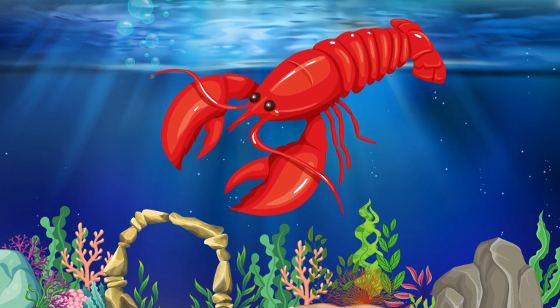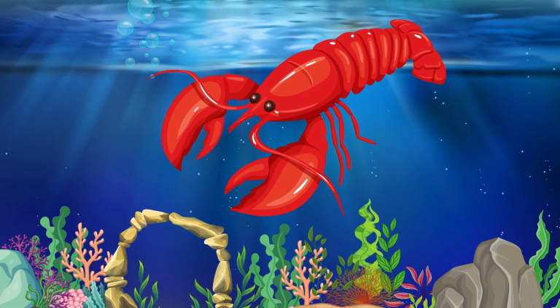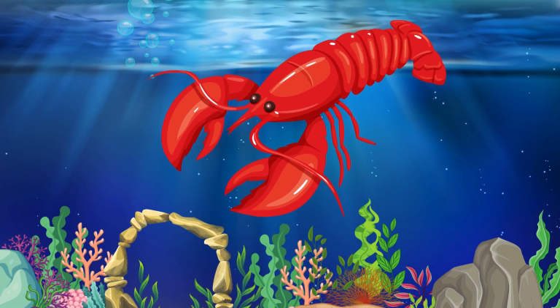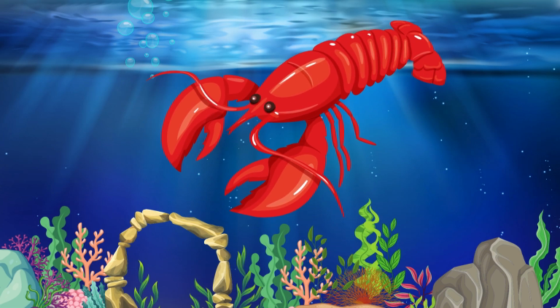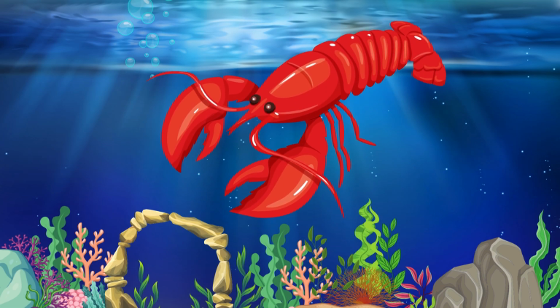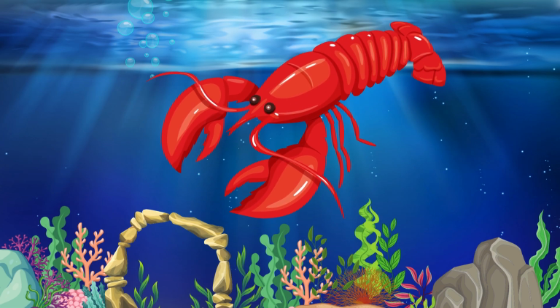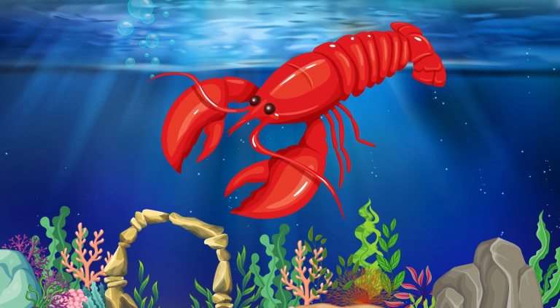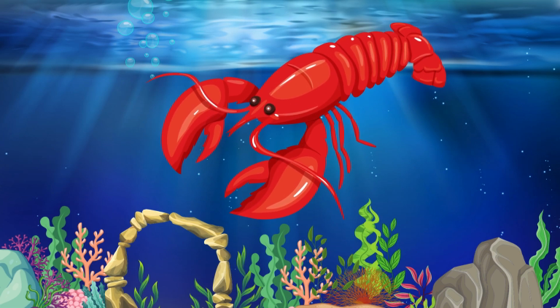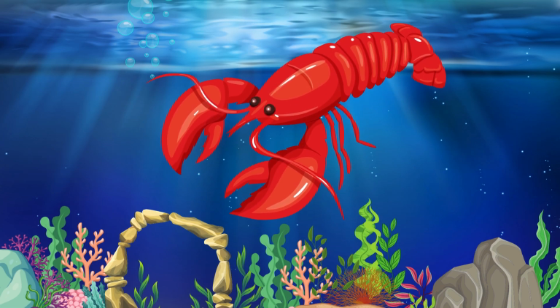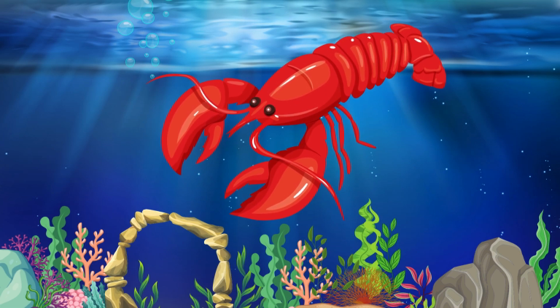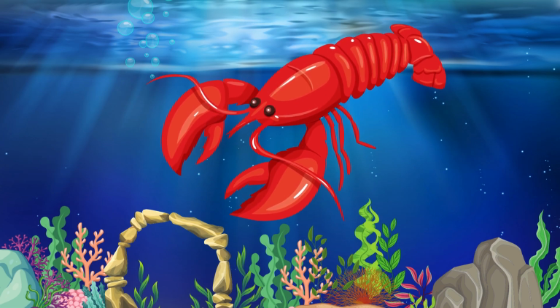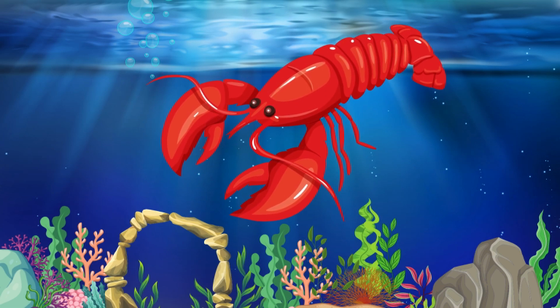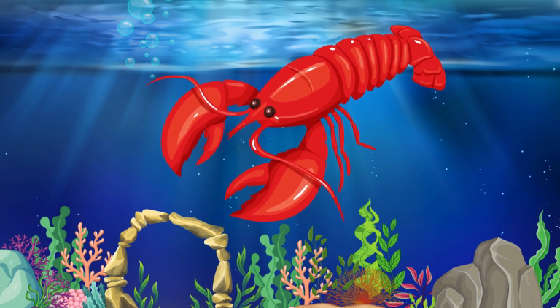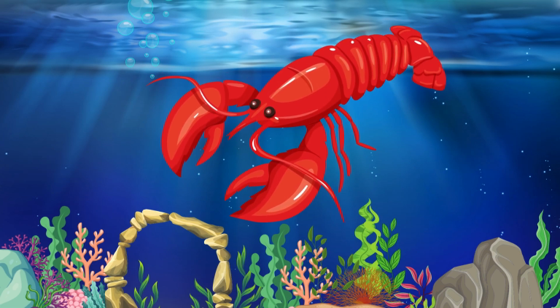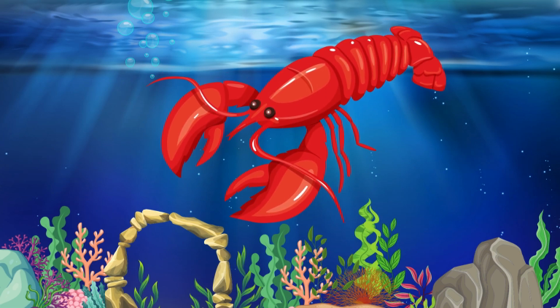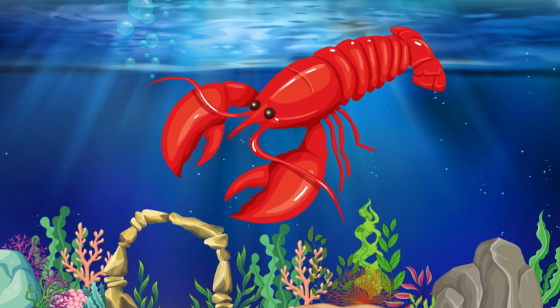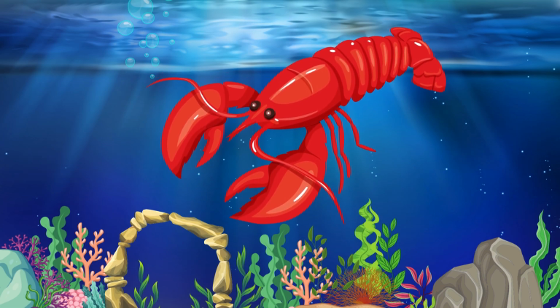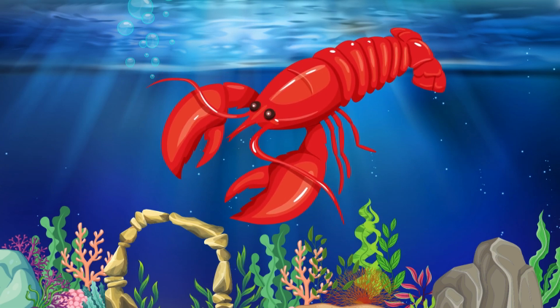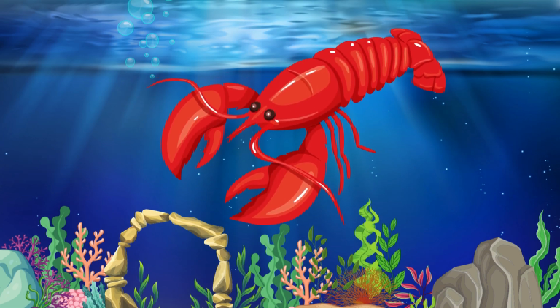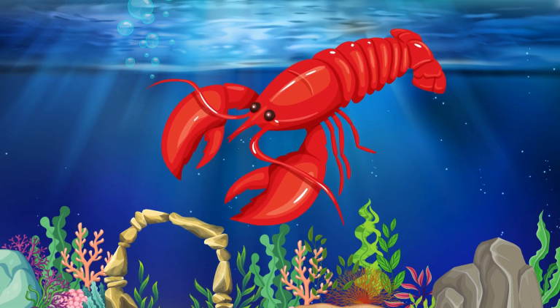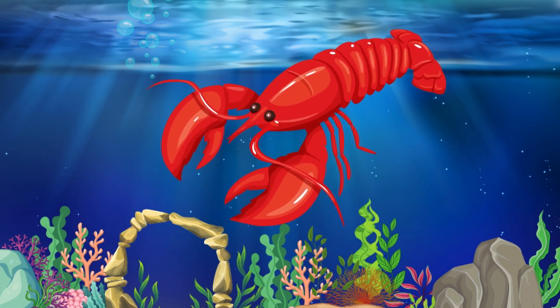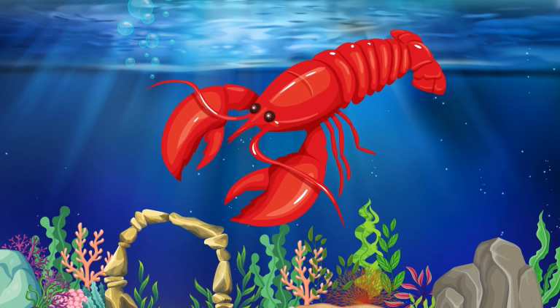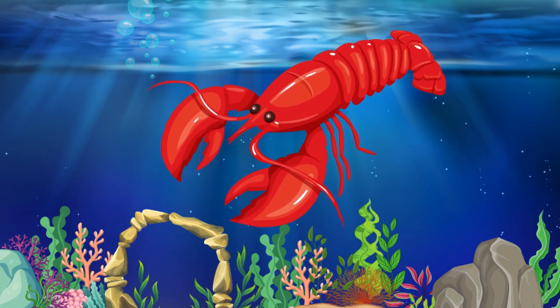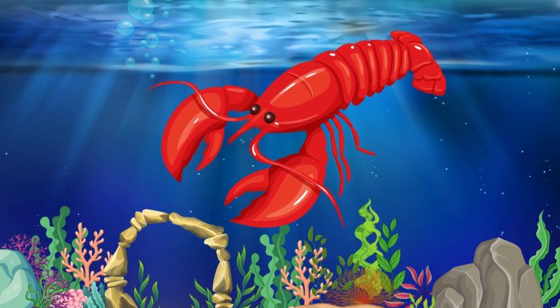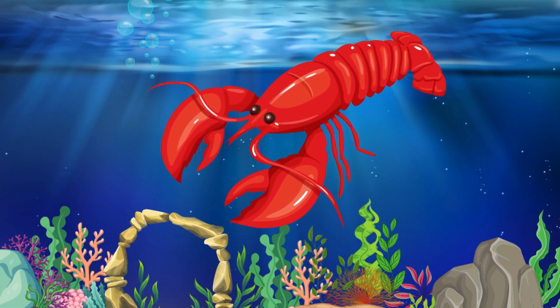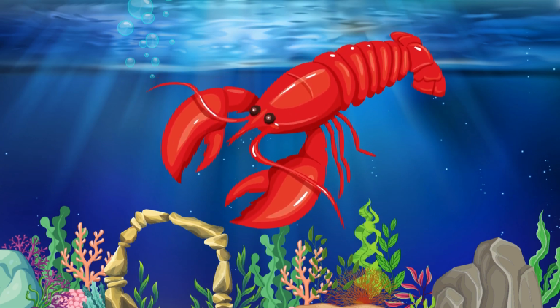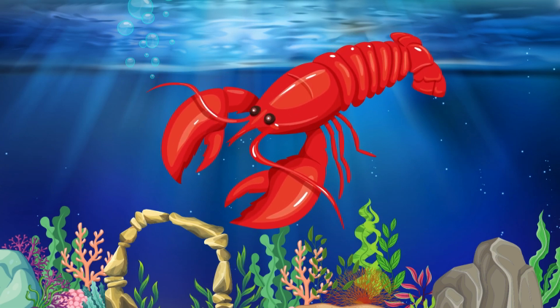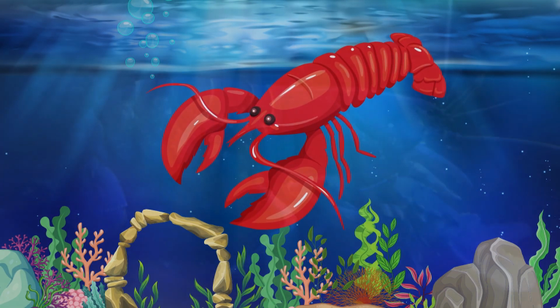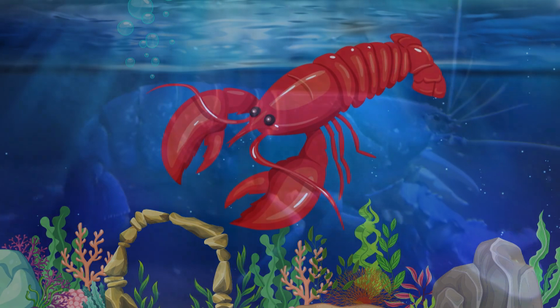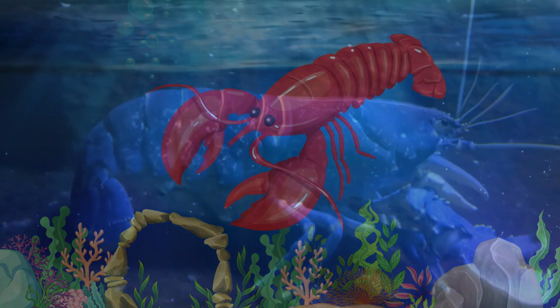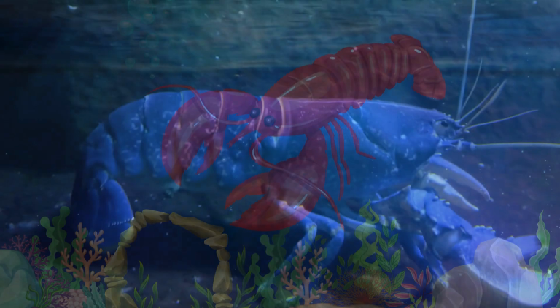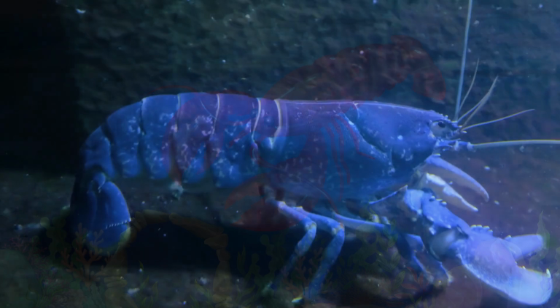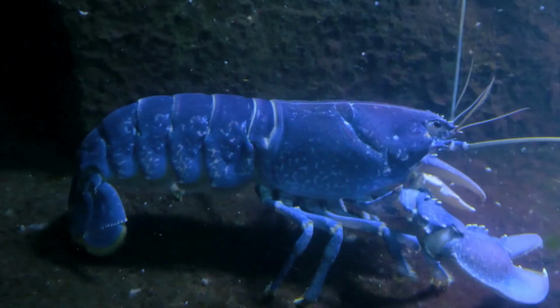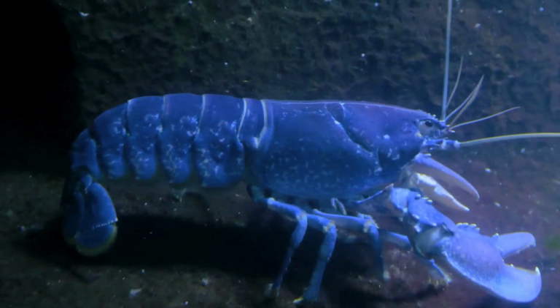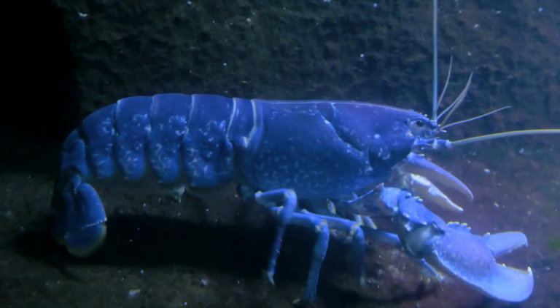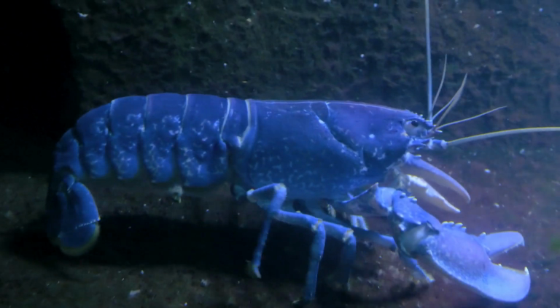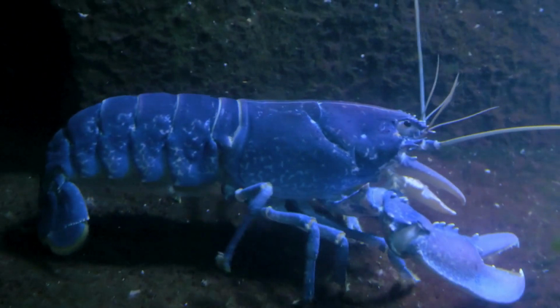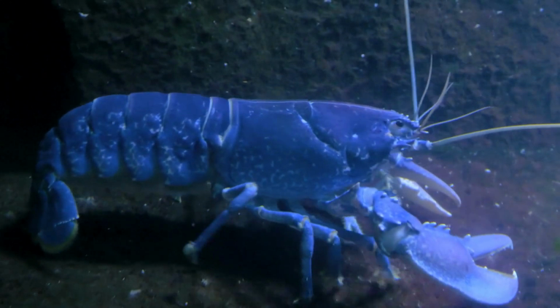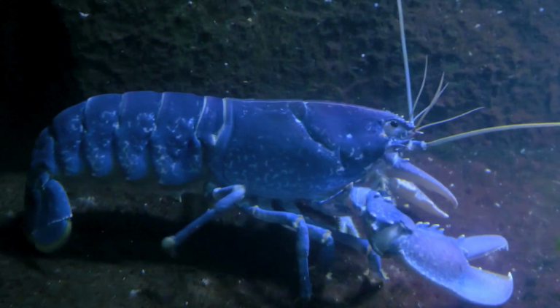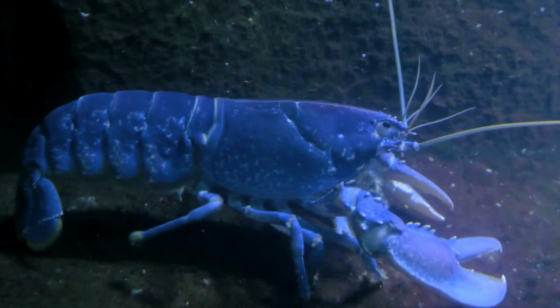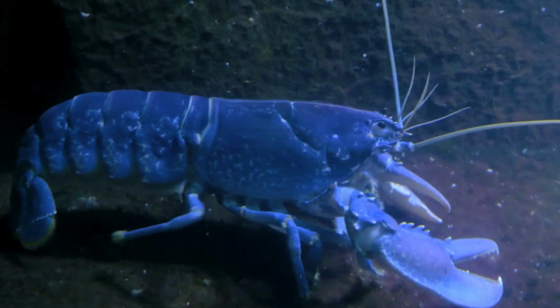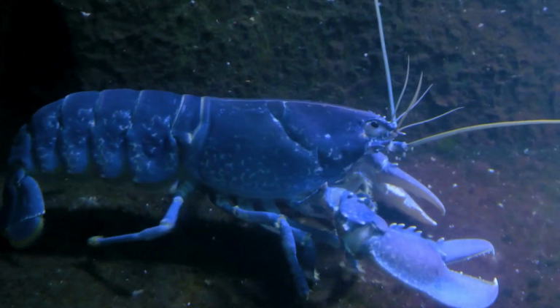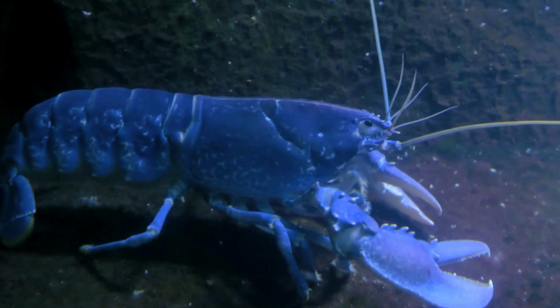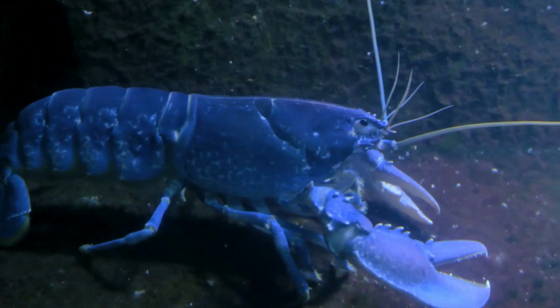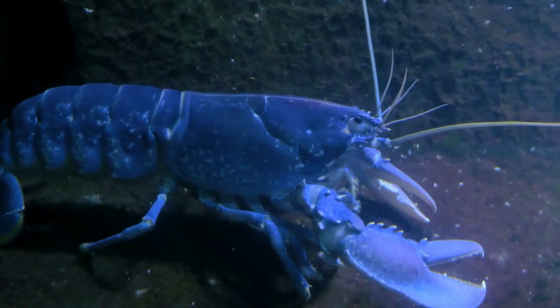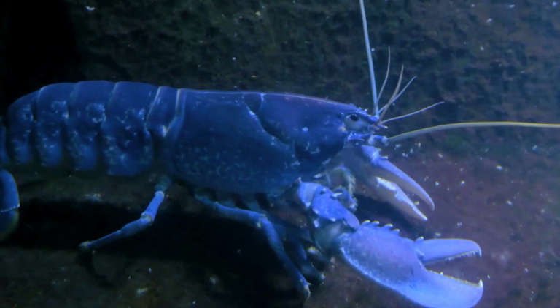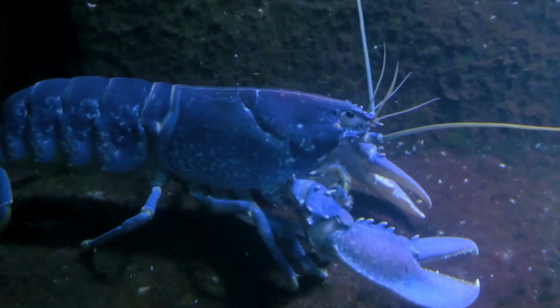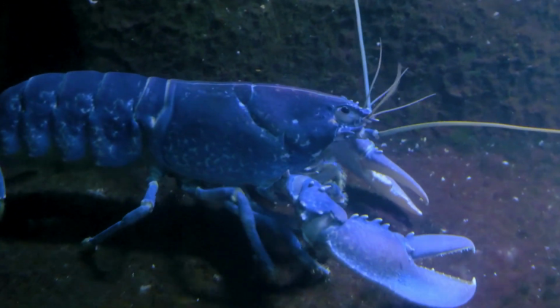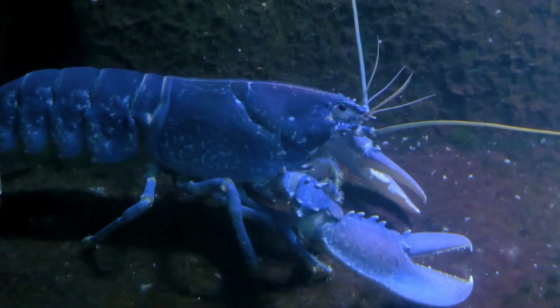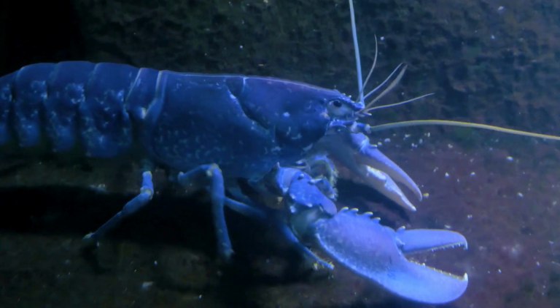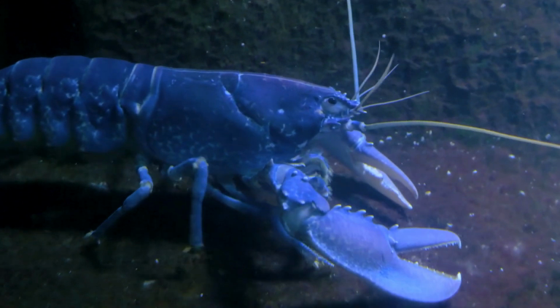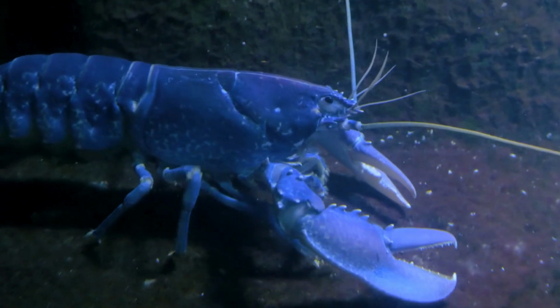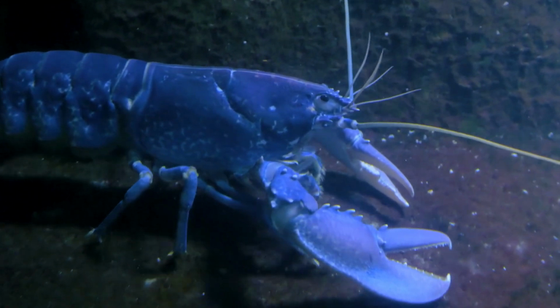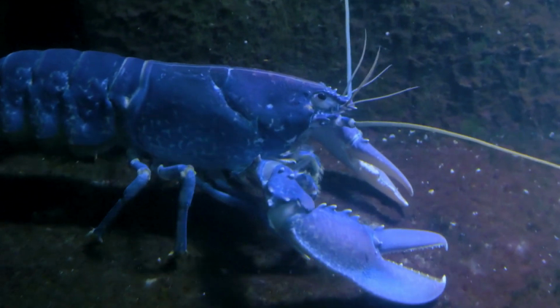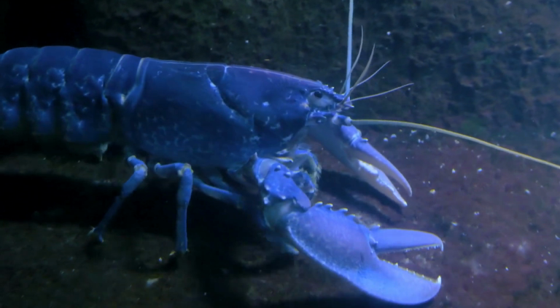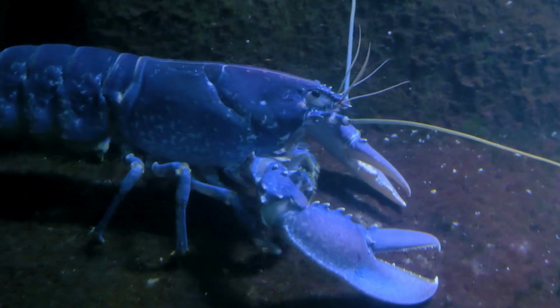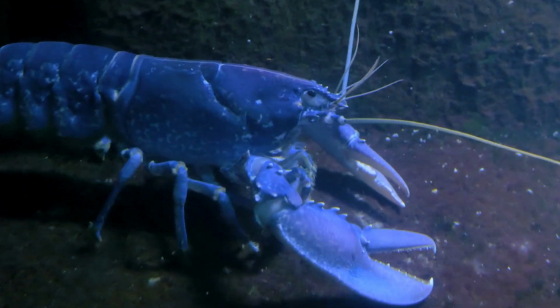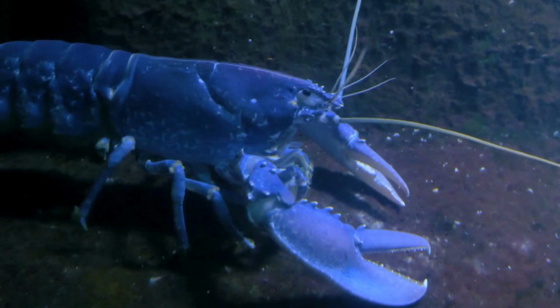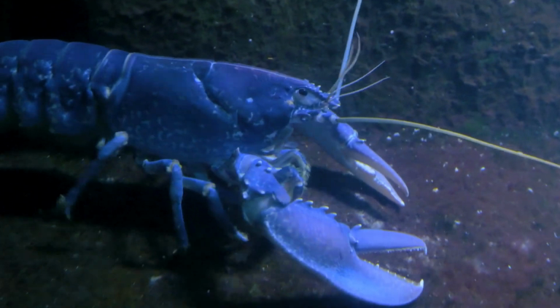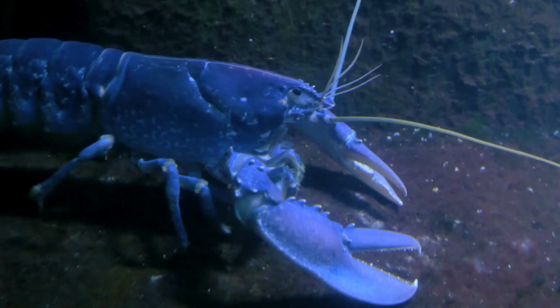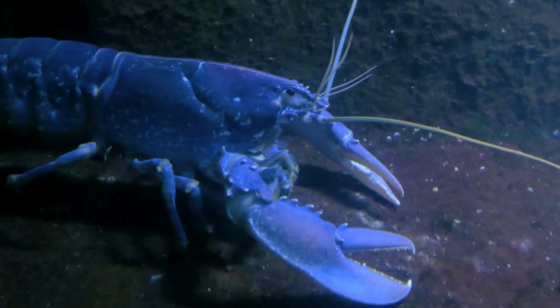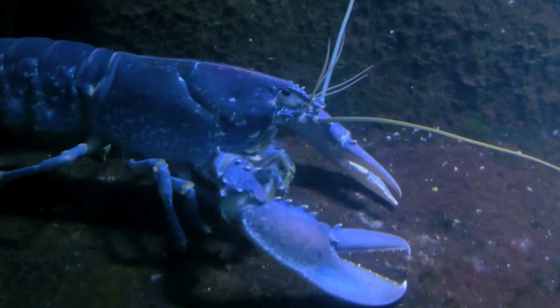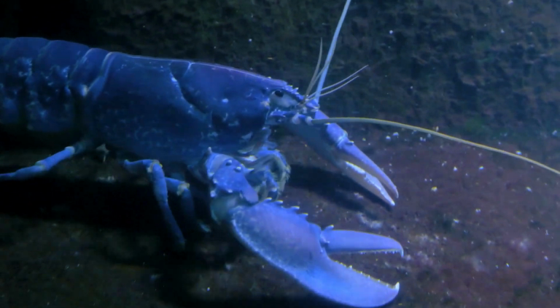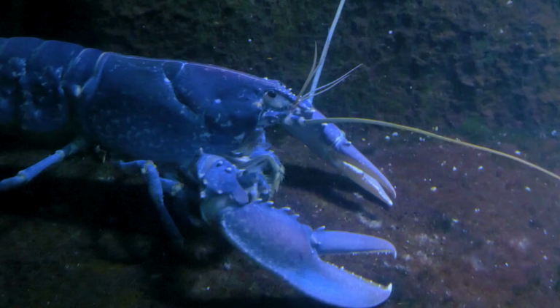Lobster. The lobster has large claws and a hard shell to protect itself. It's a popular seafood in many places.